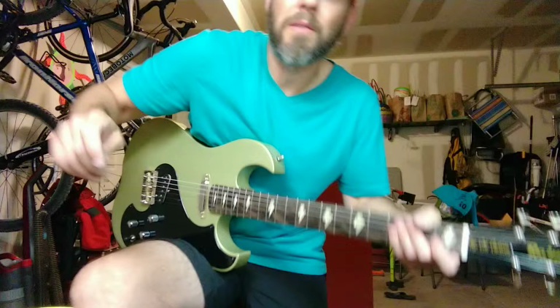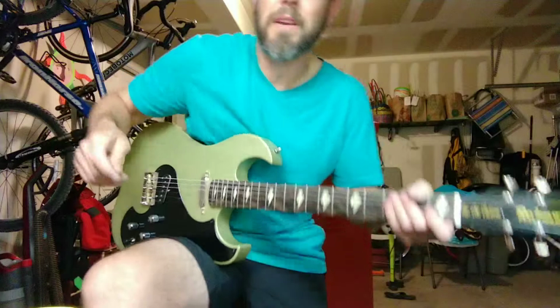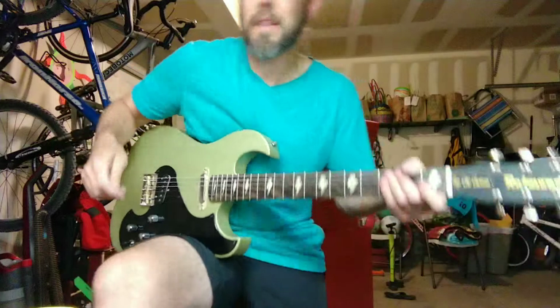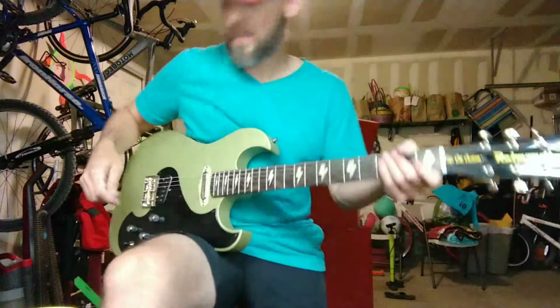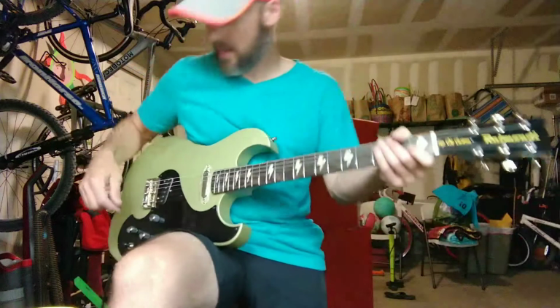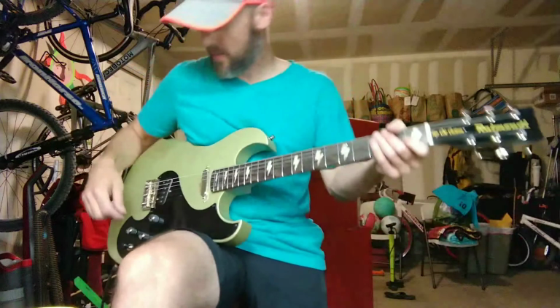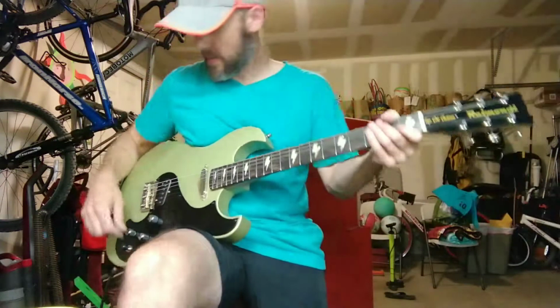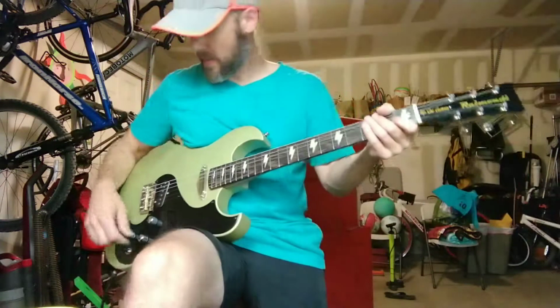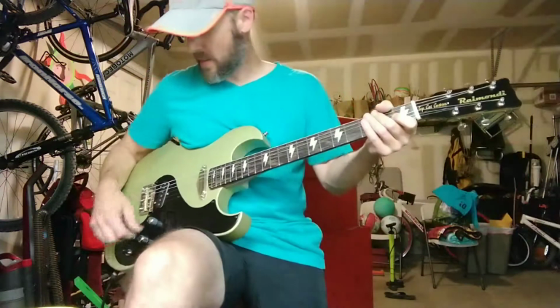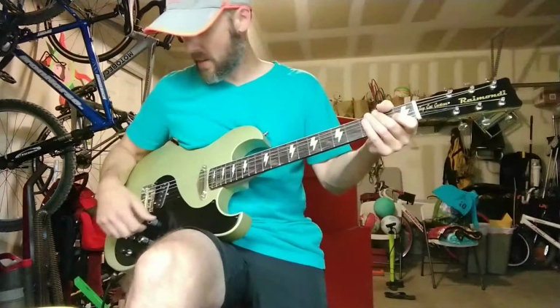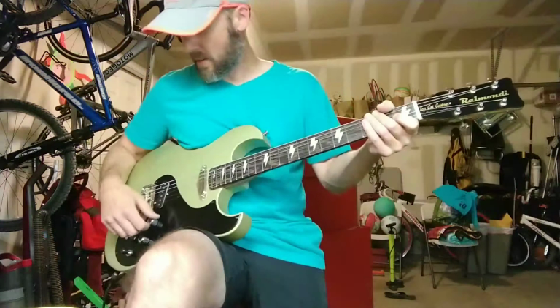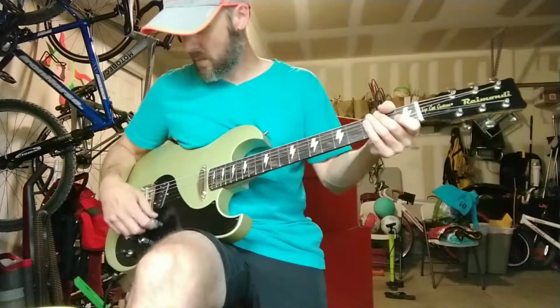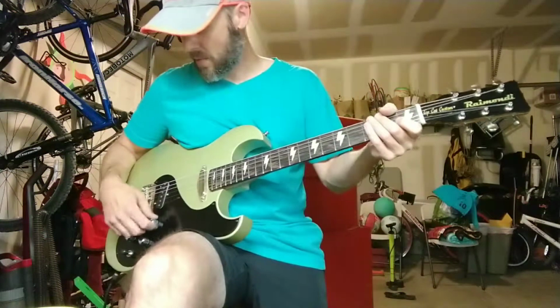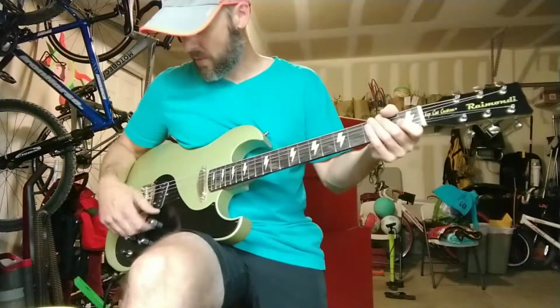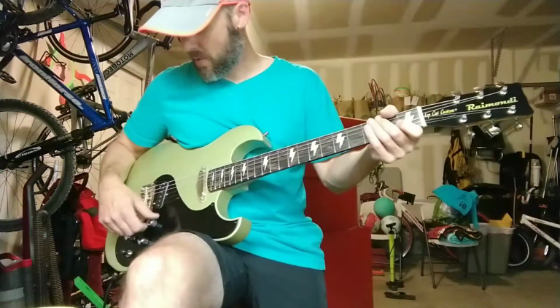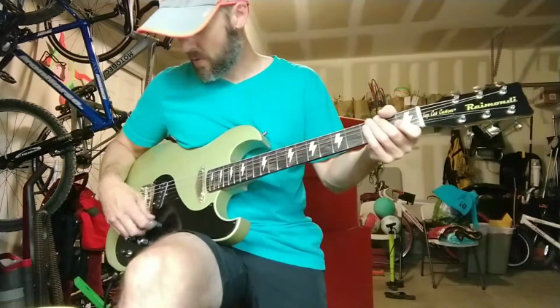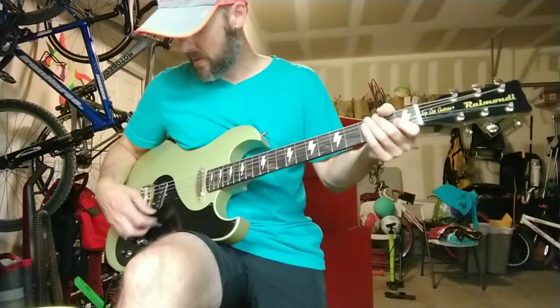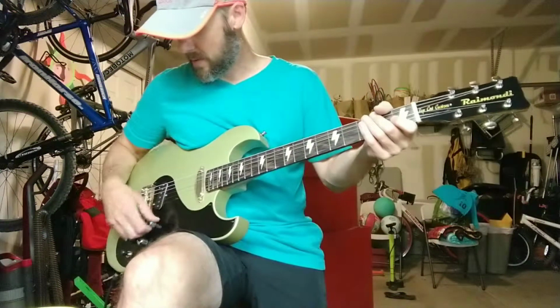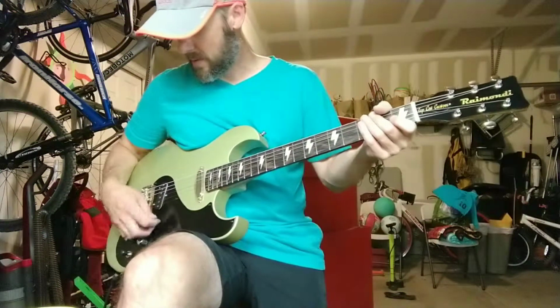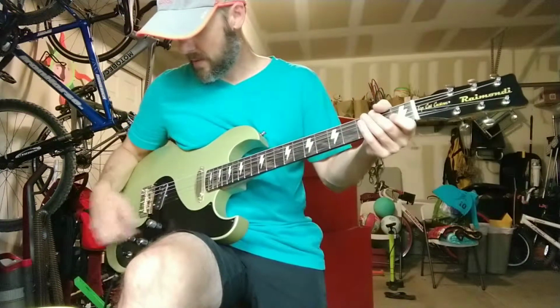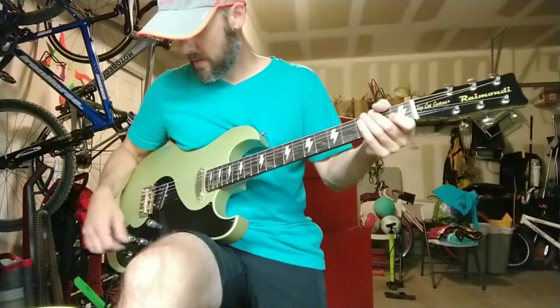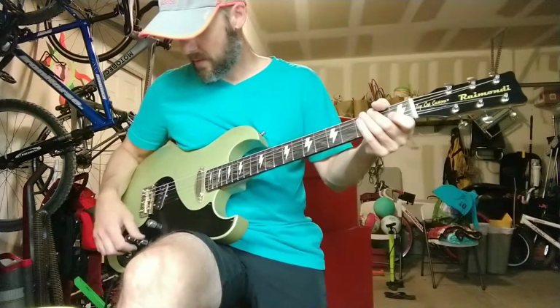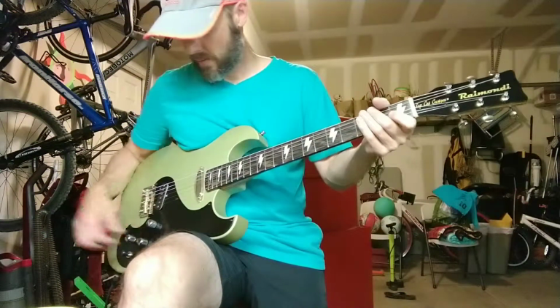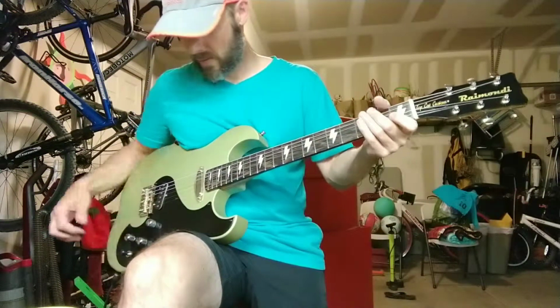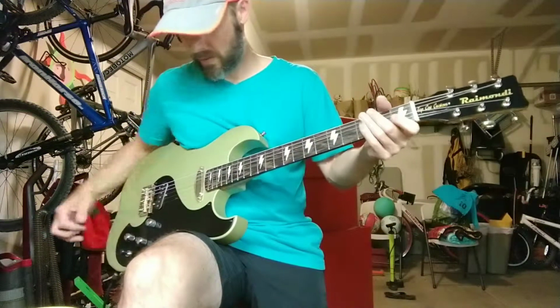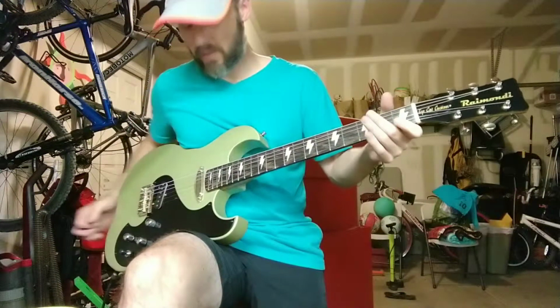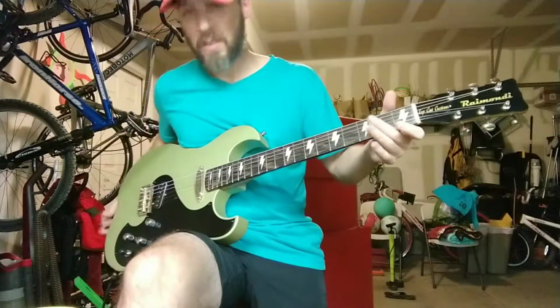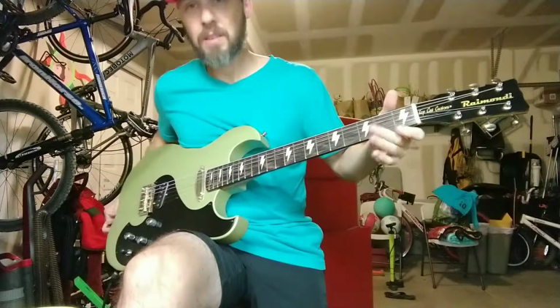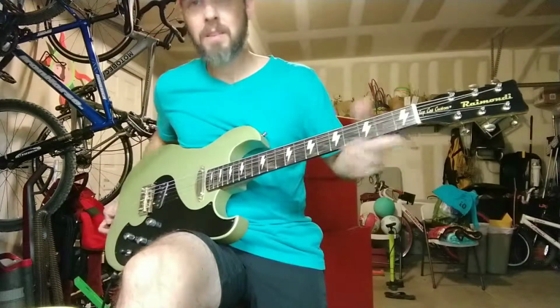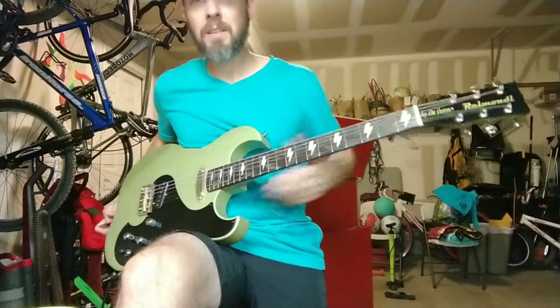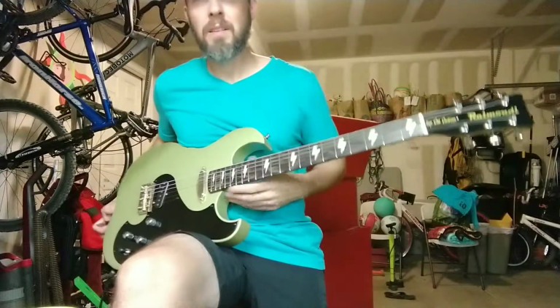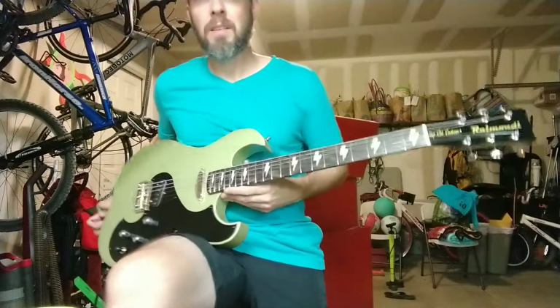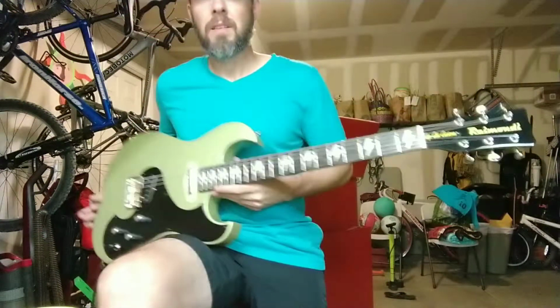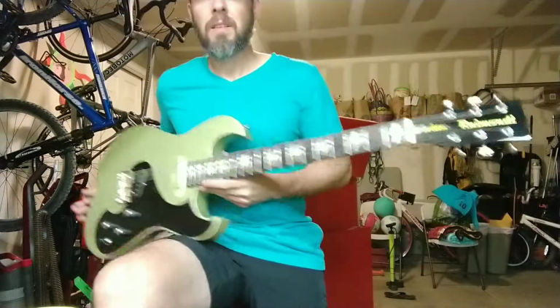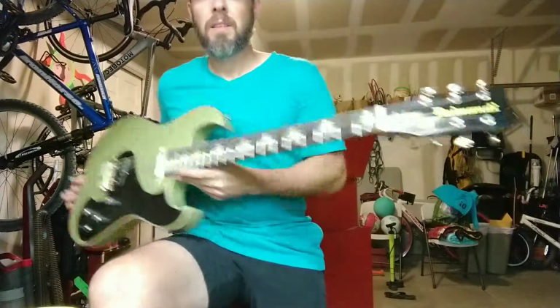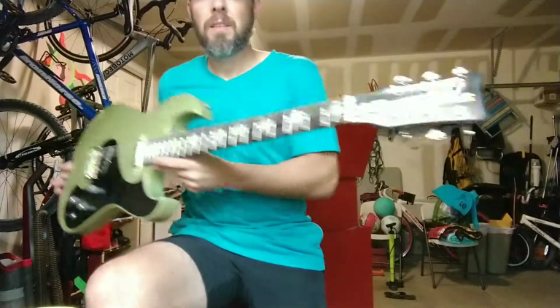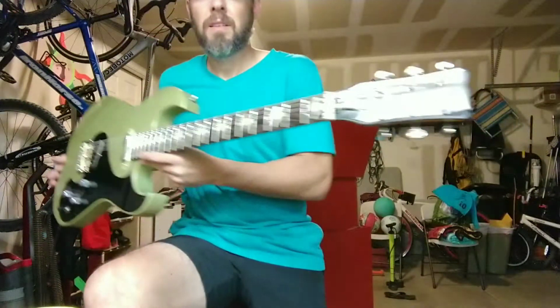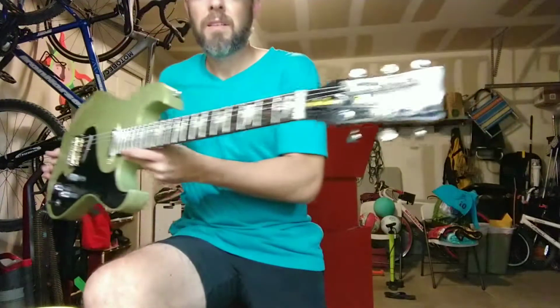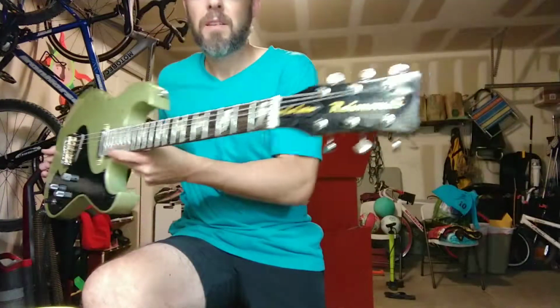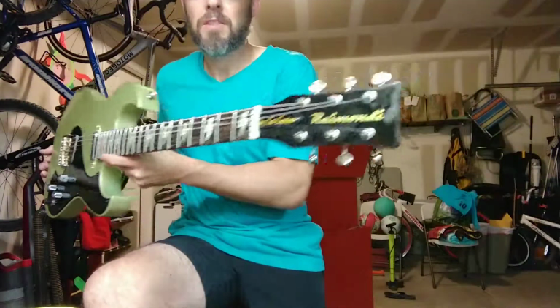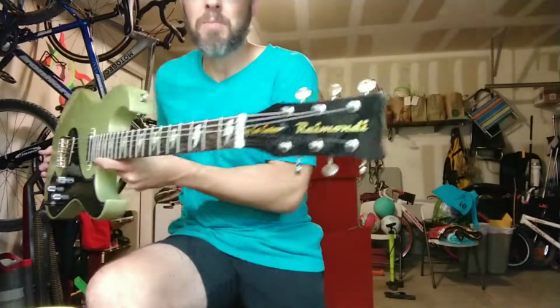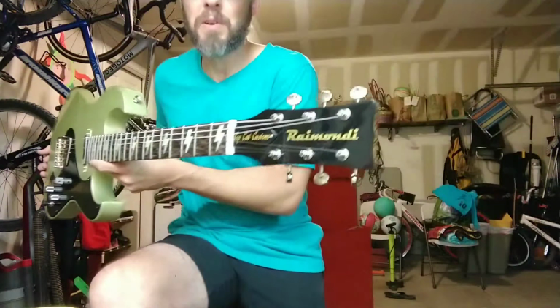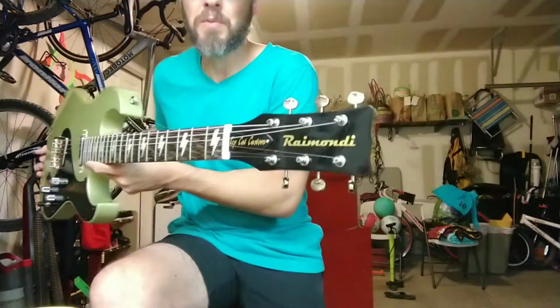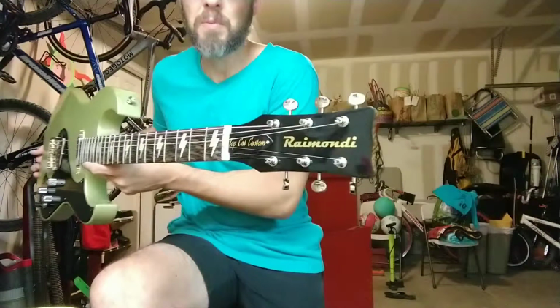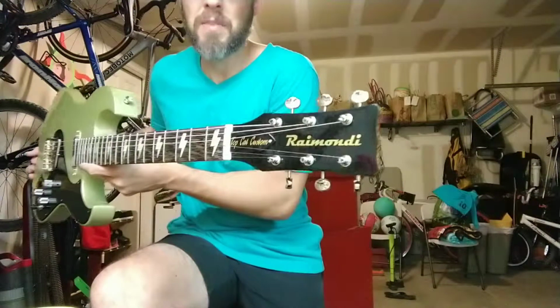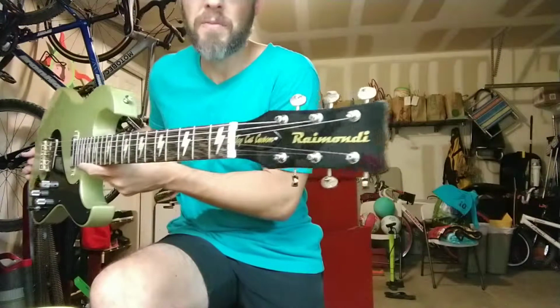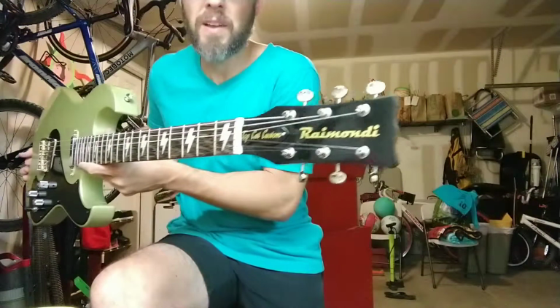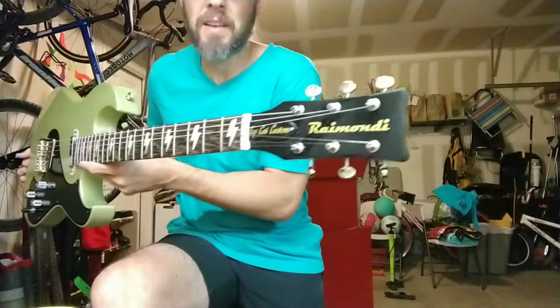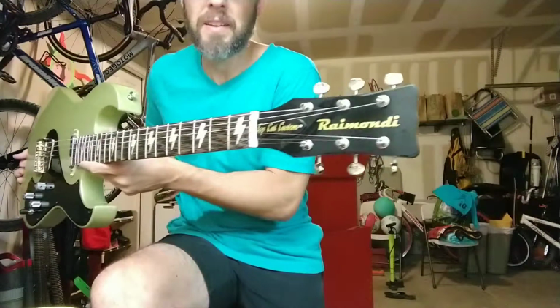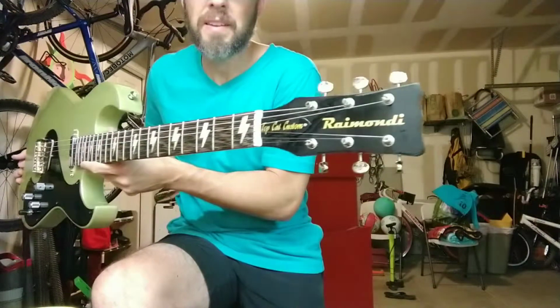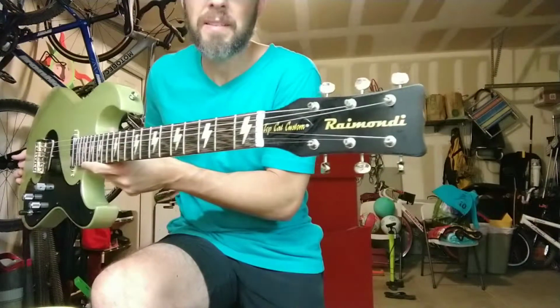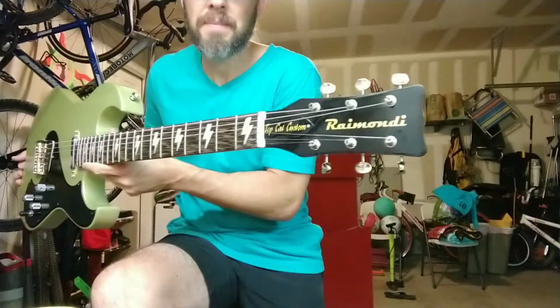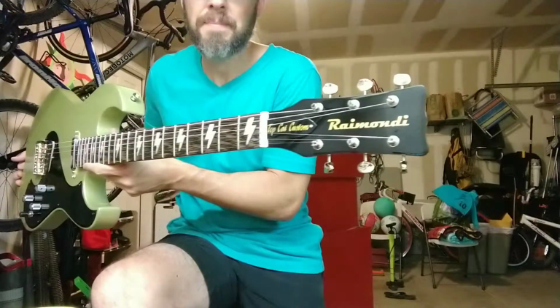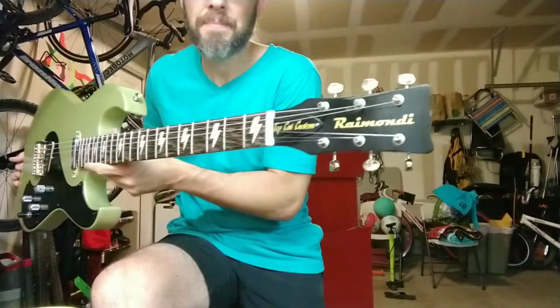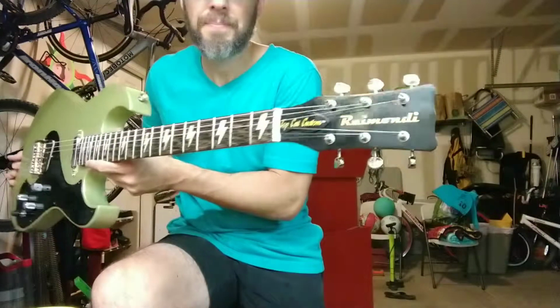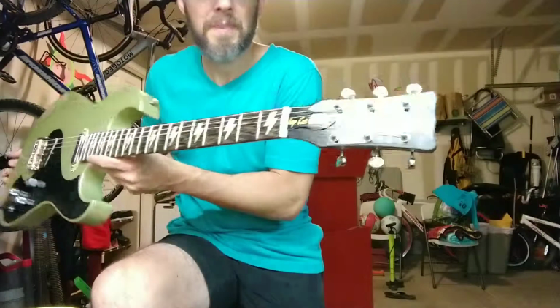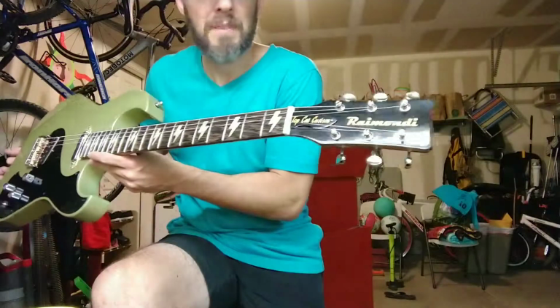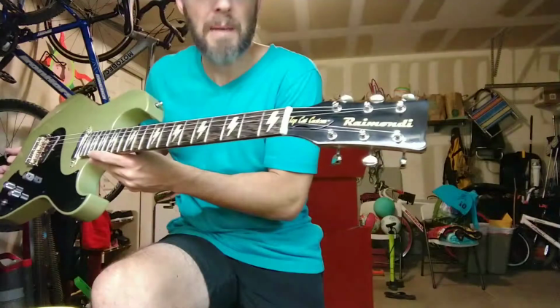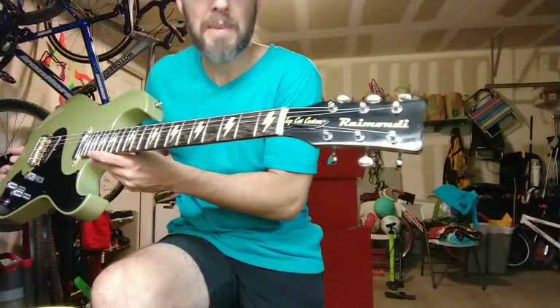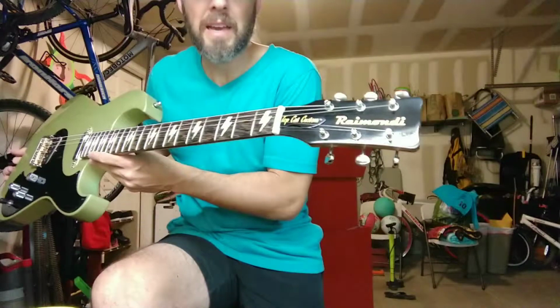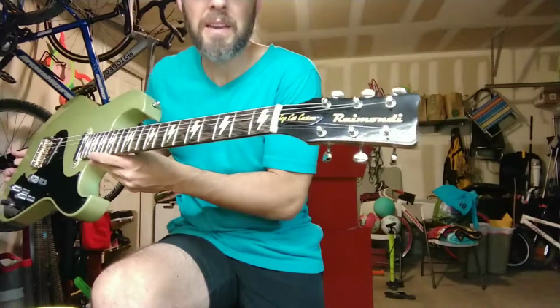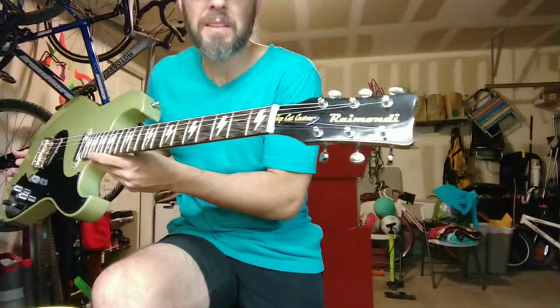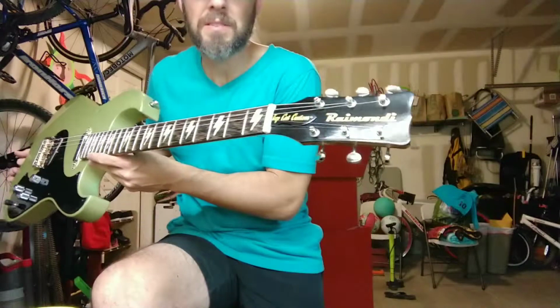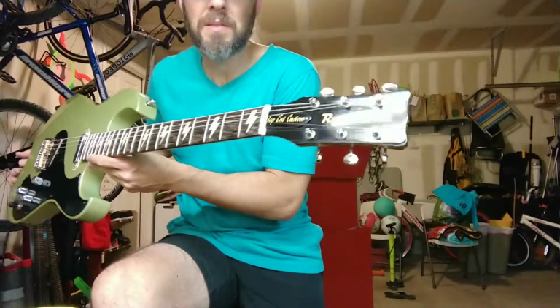Okay, let's give this guitar a little run through. First, custom build for my friend, Topcat Custom.